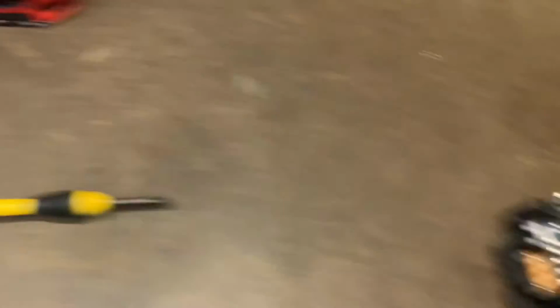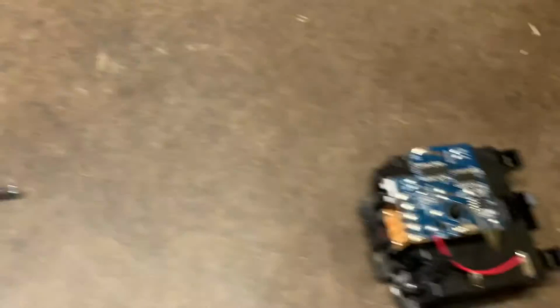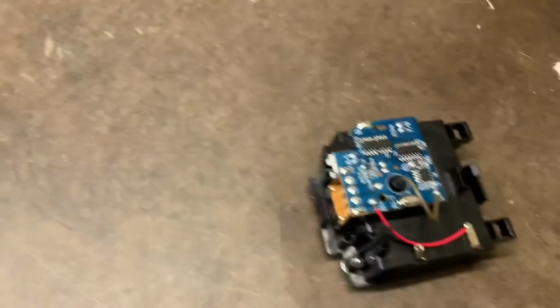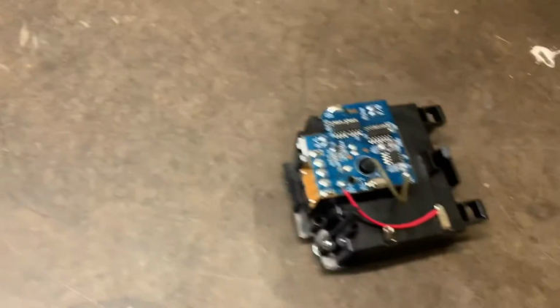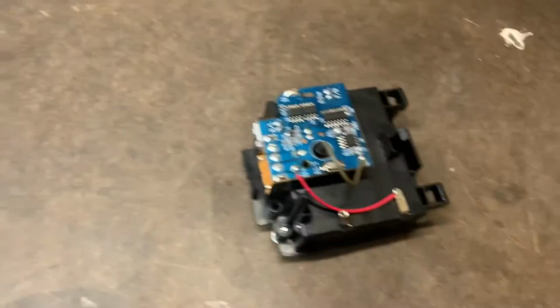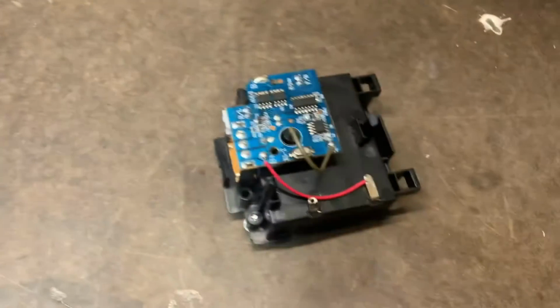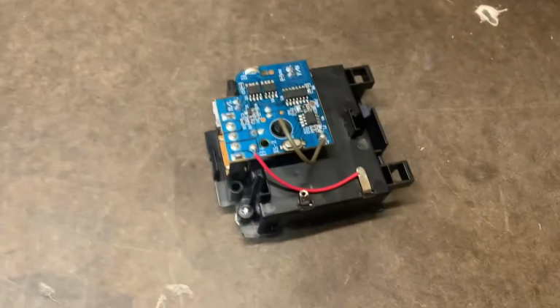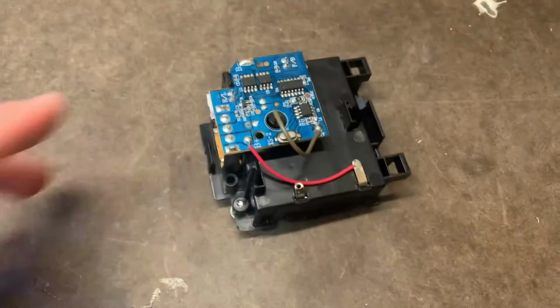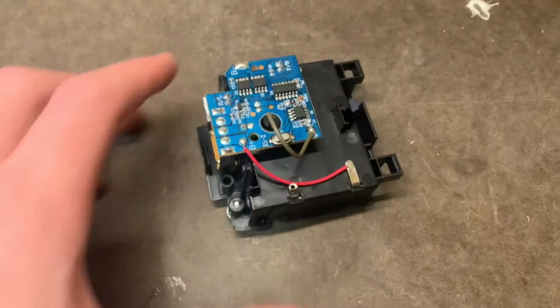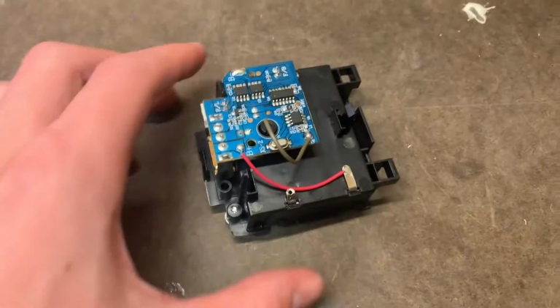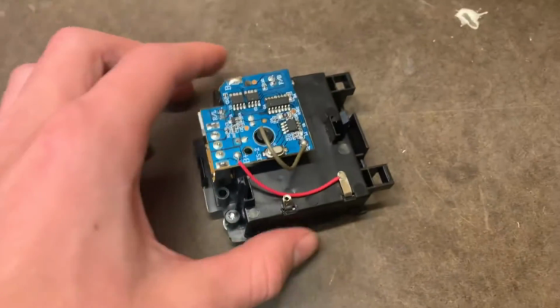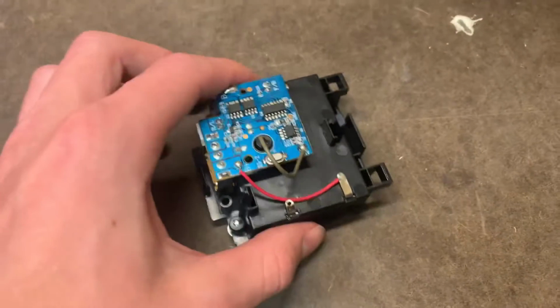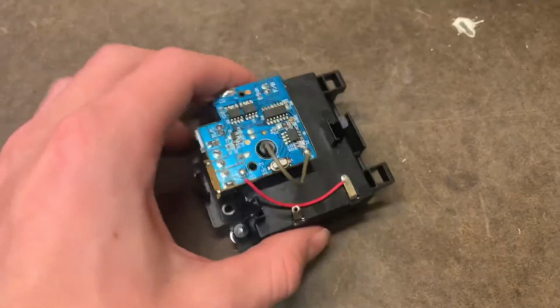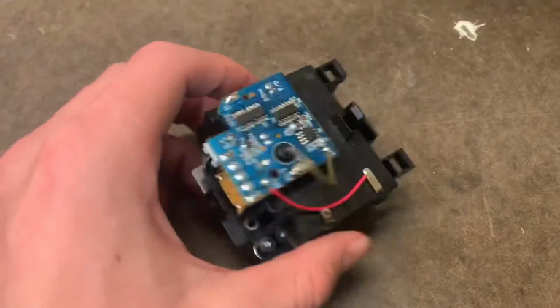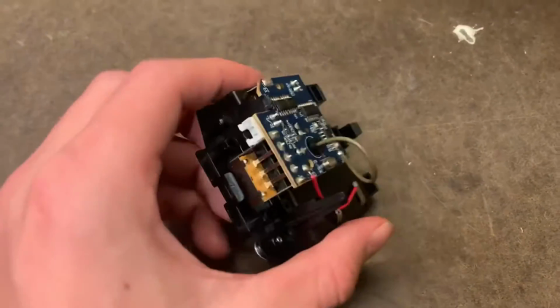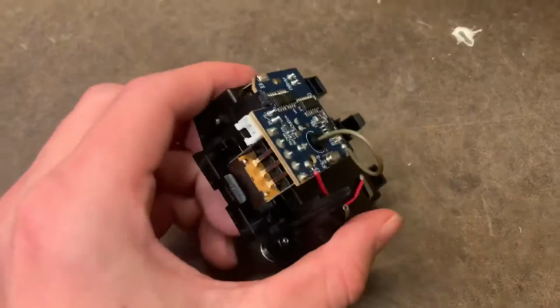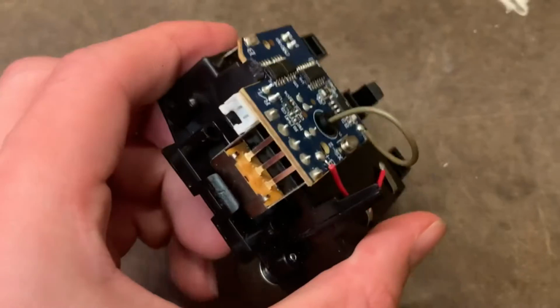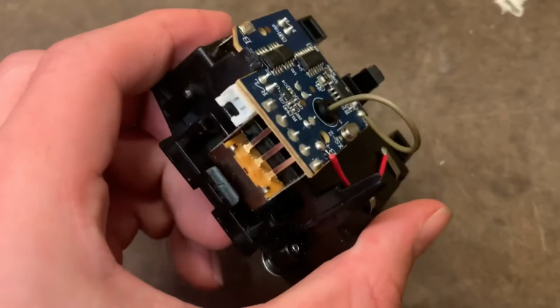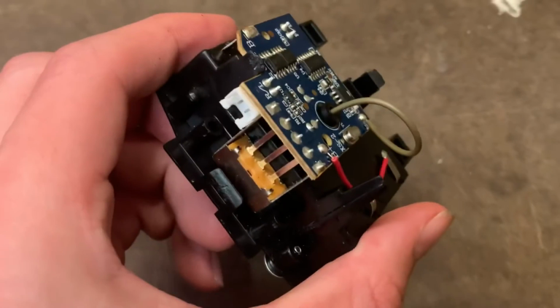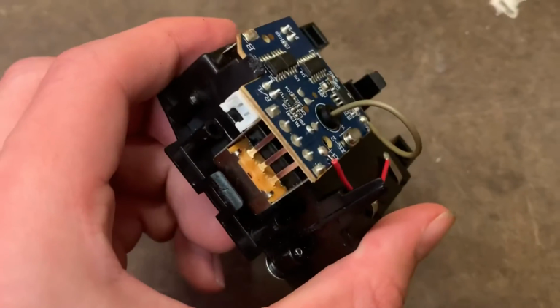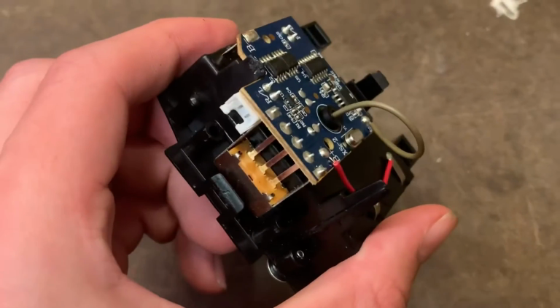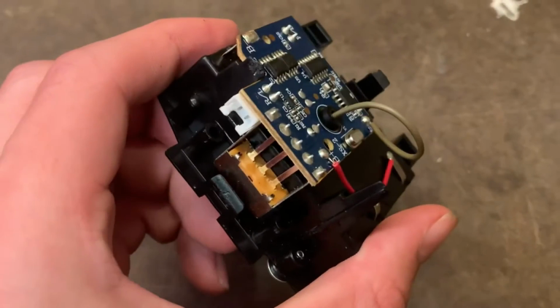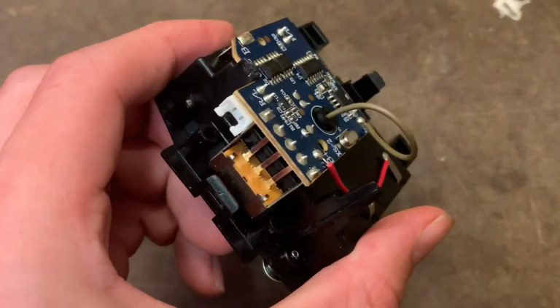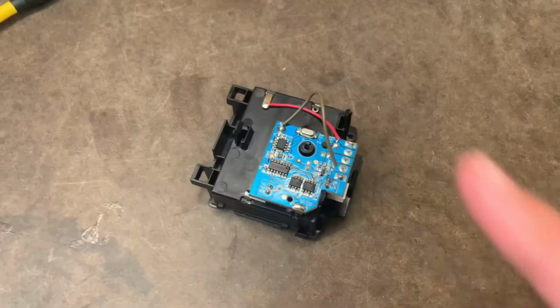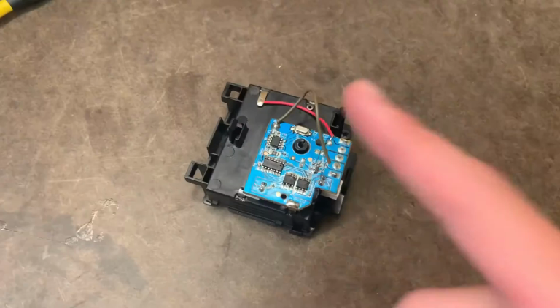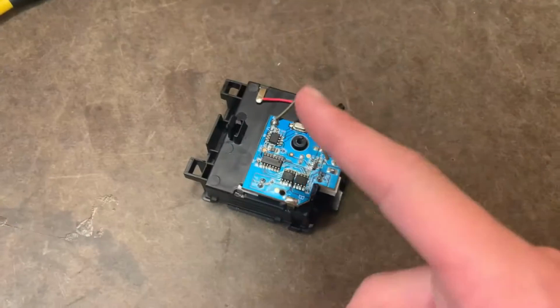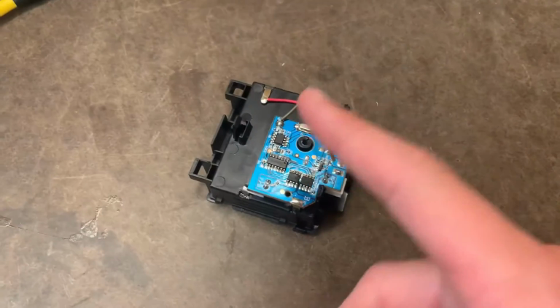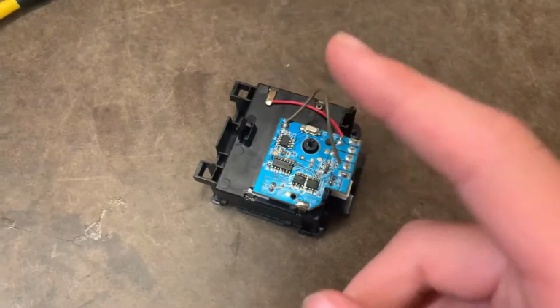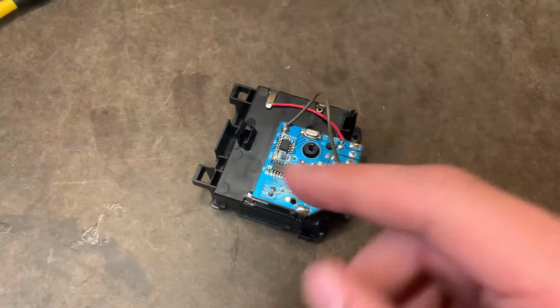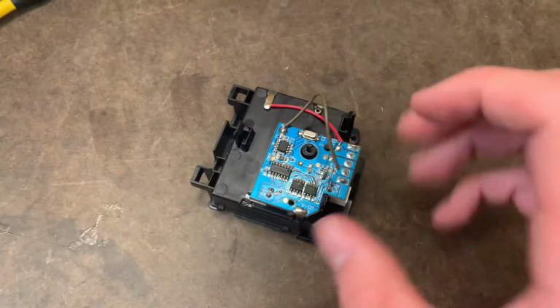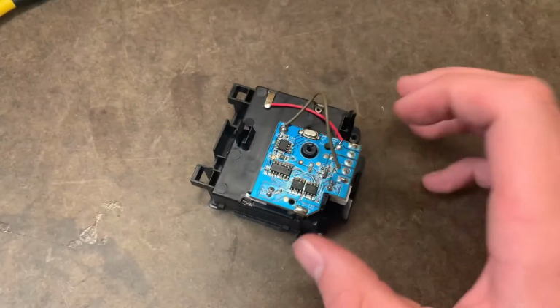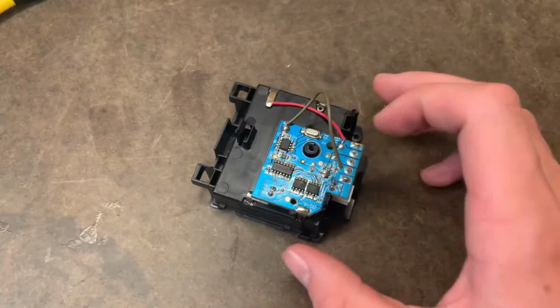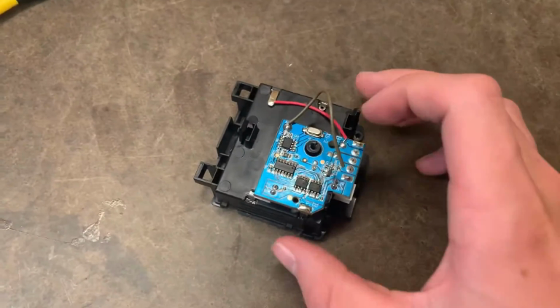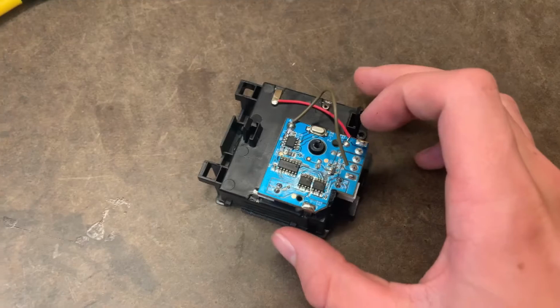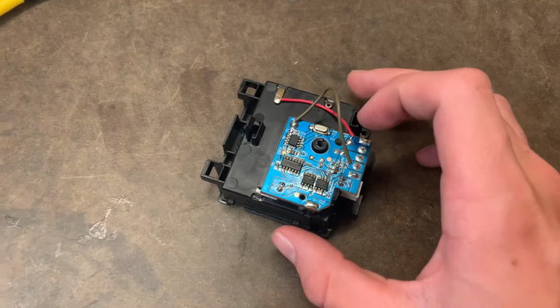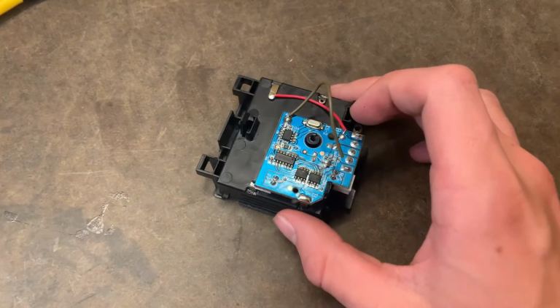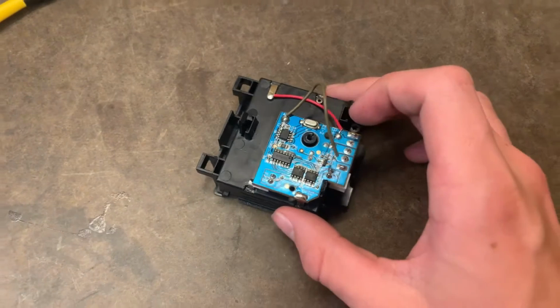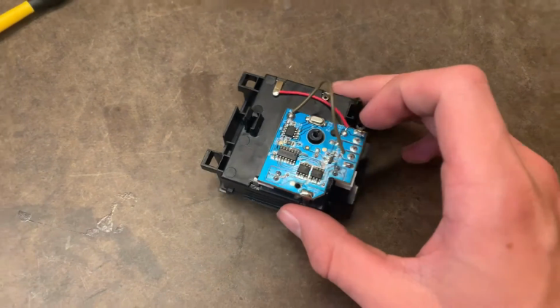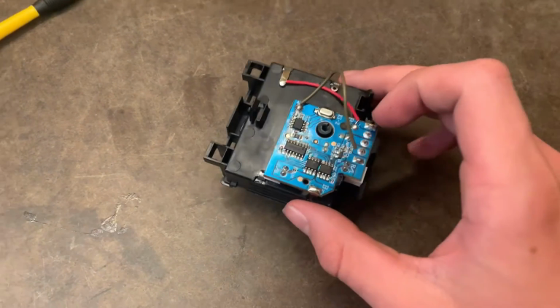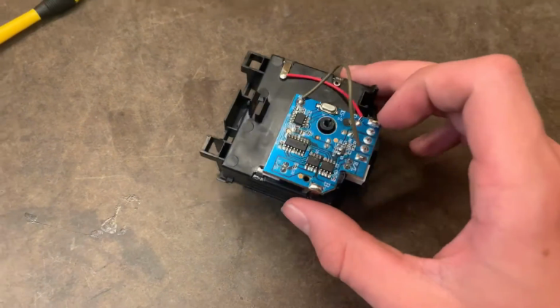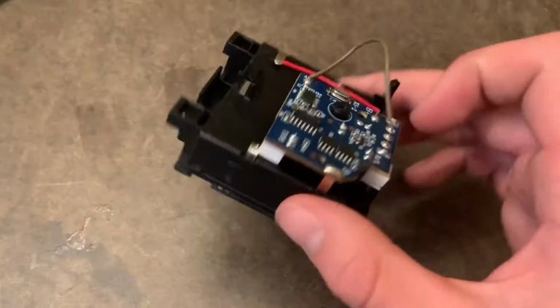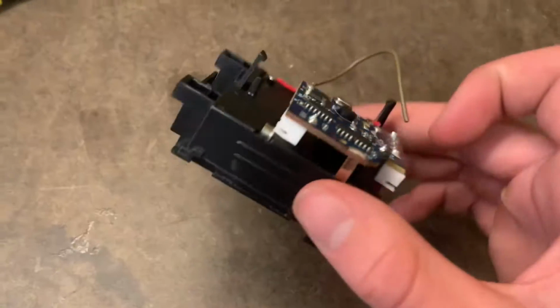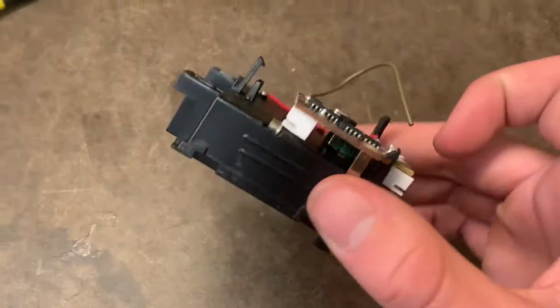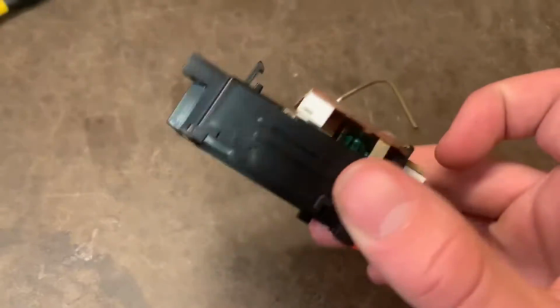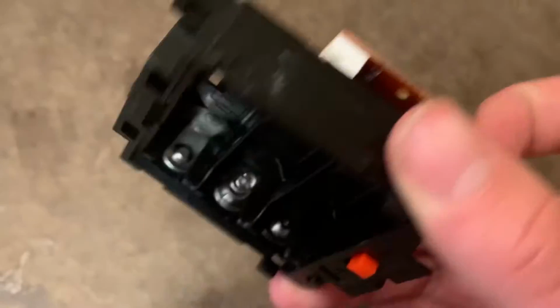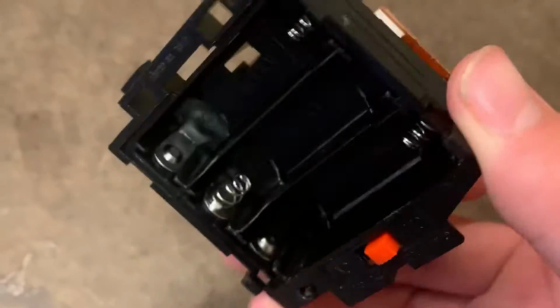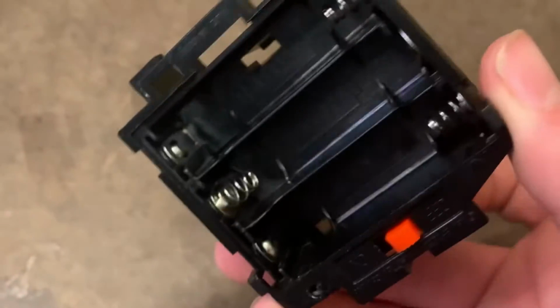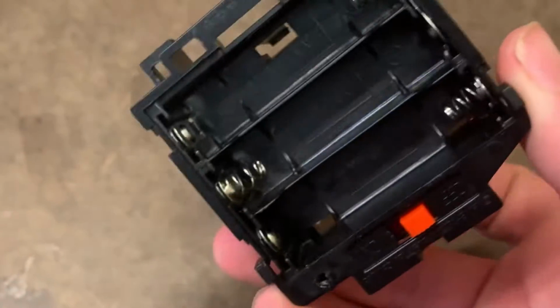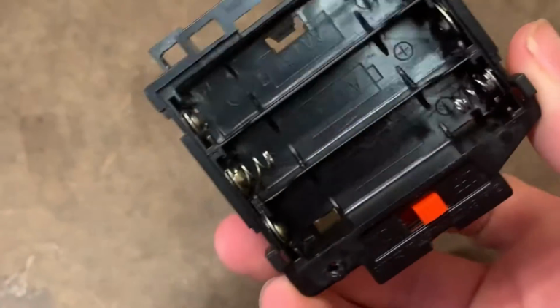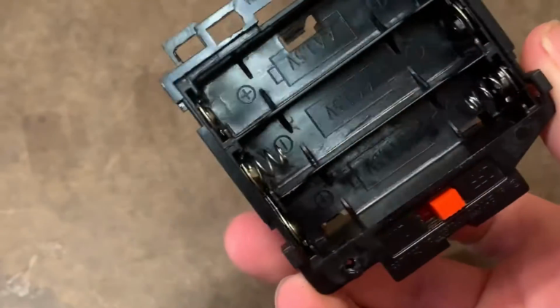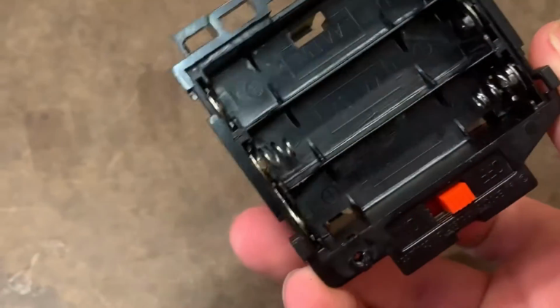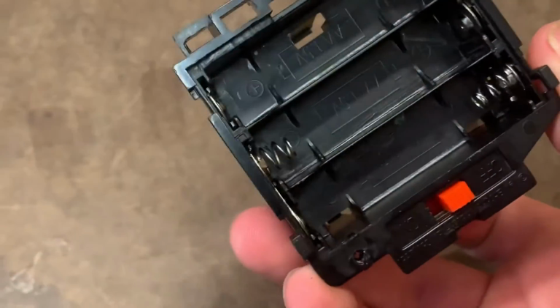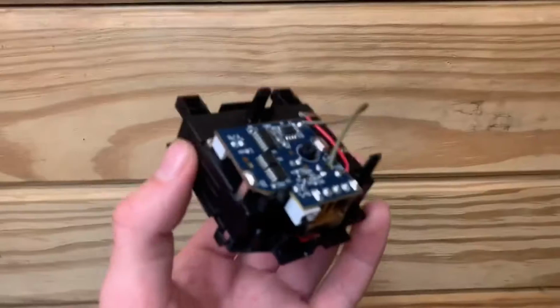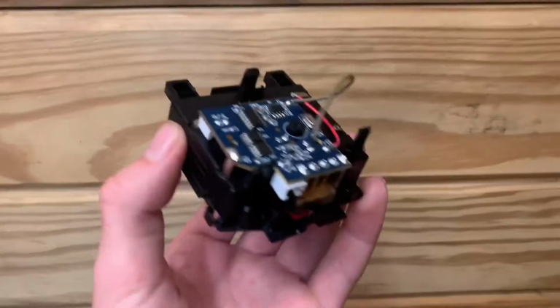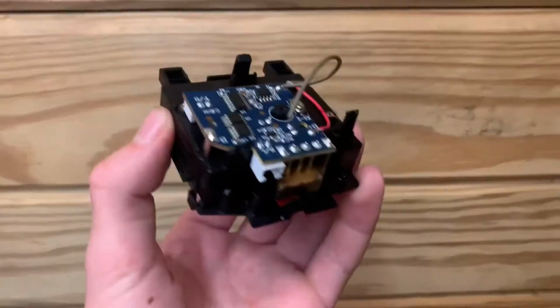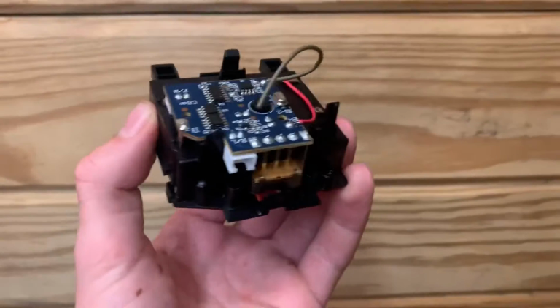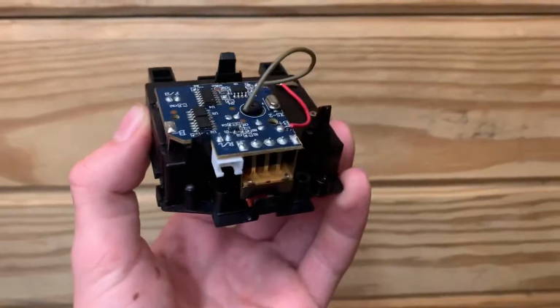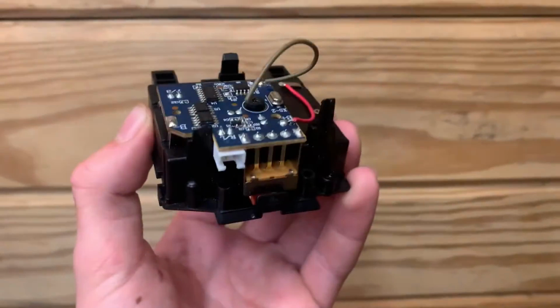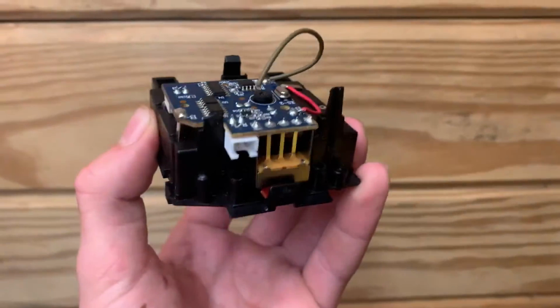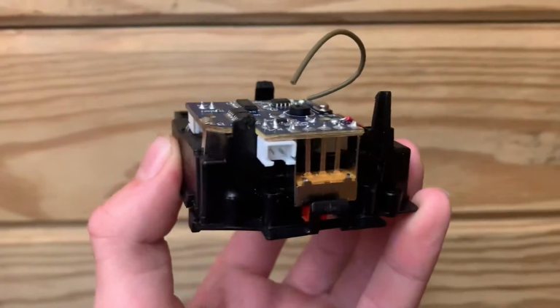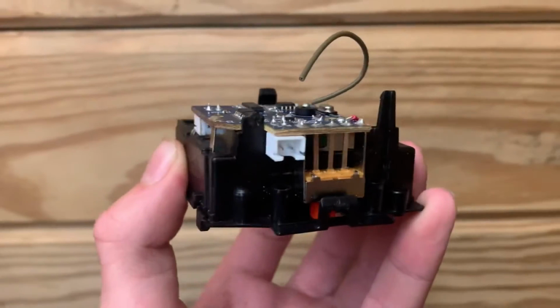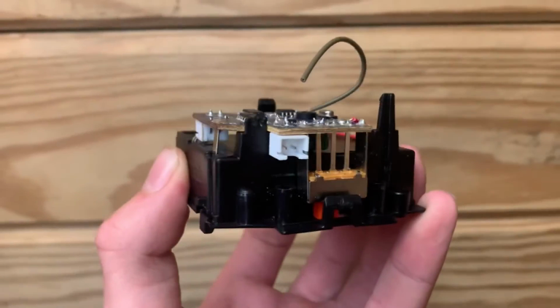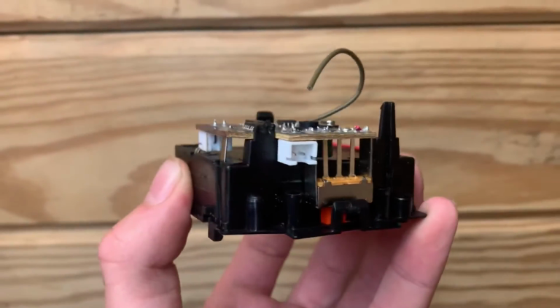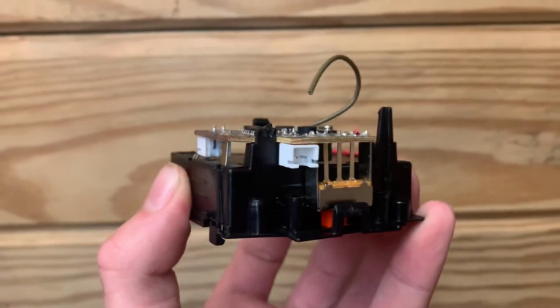Oh my gosh guys, look at this. Literally all we have left now is the middle part of the car, which looks pretty cool.